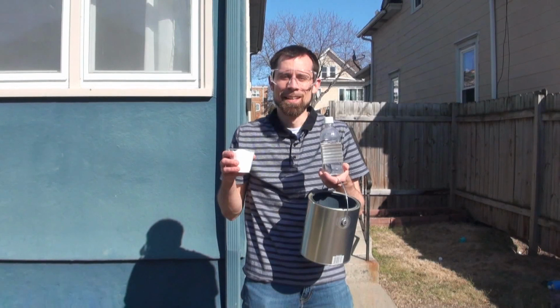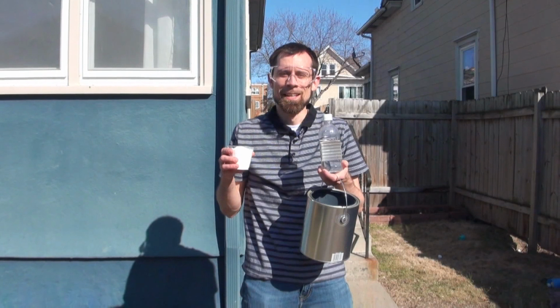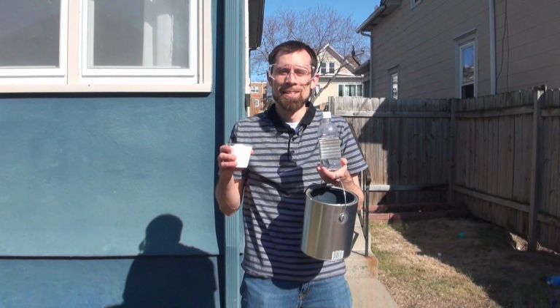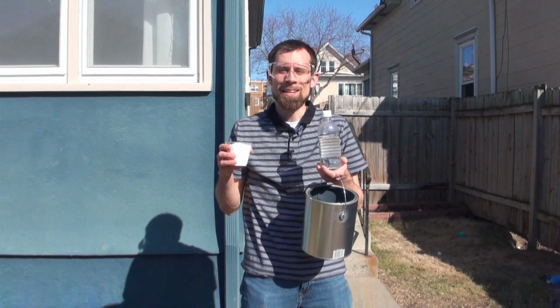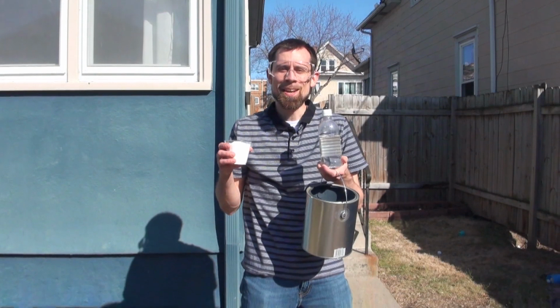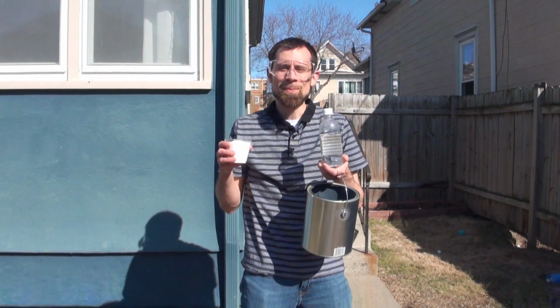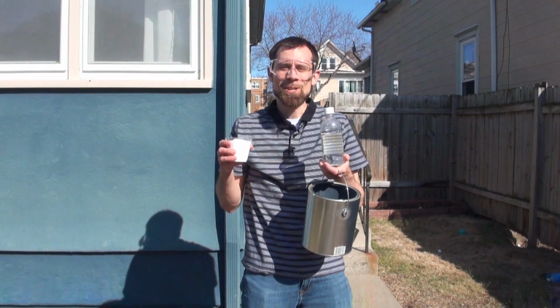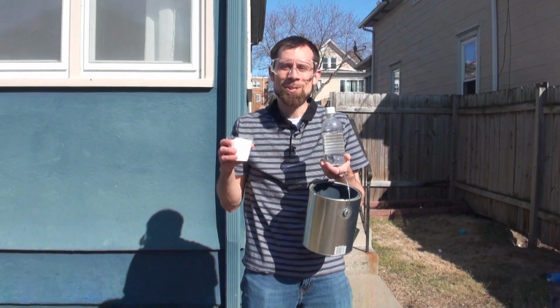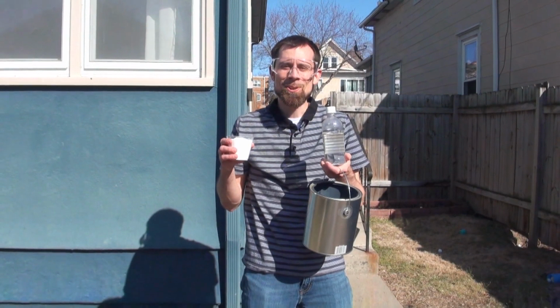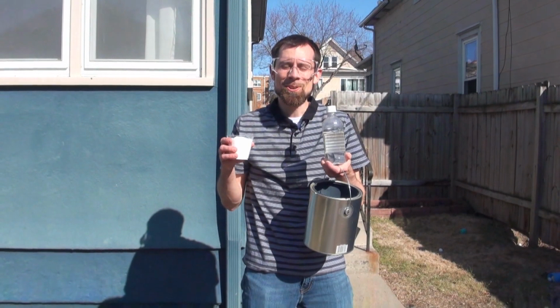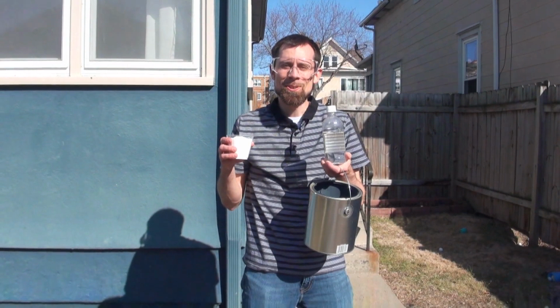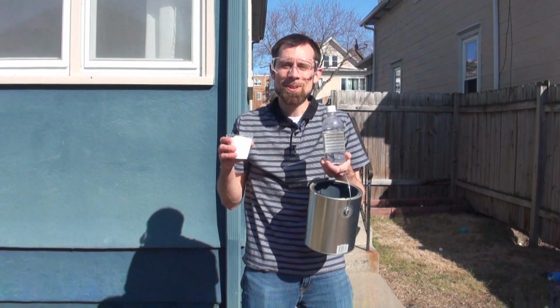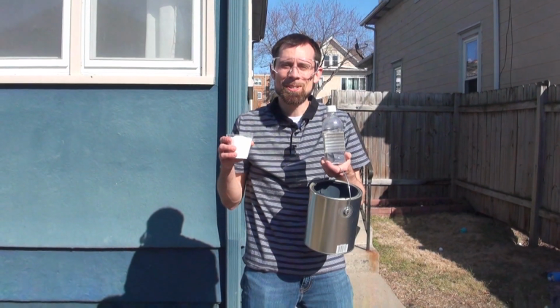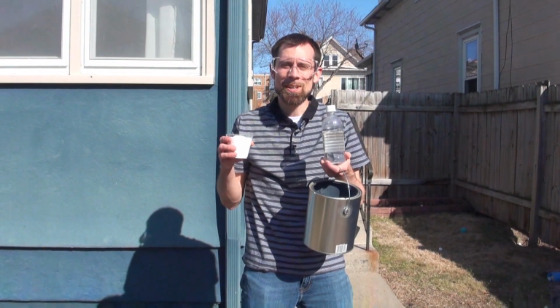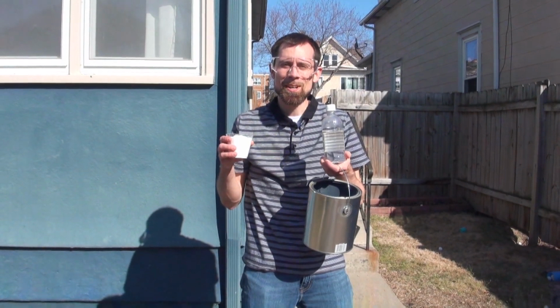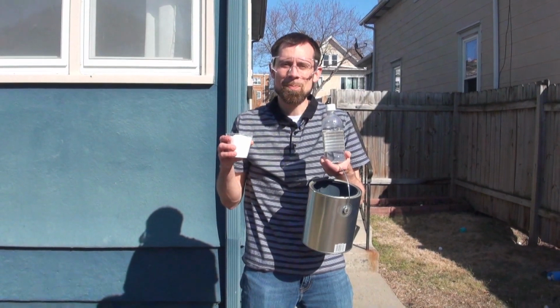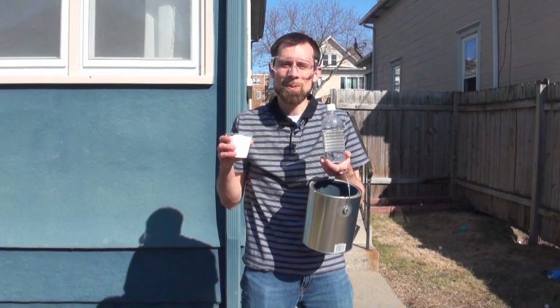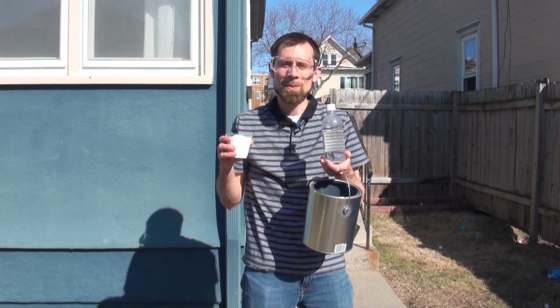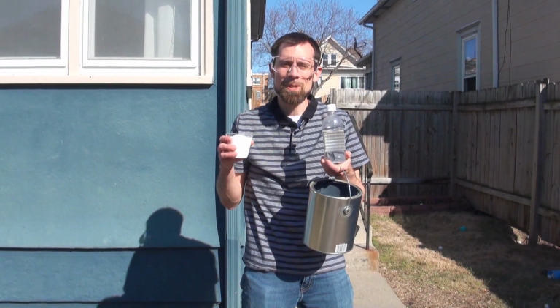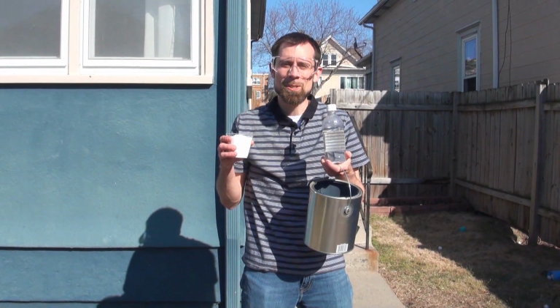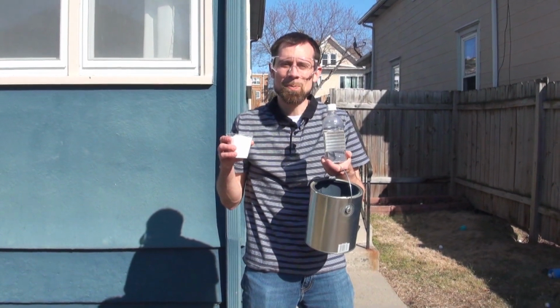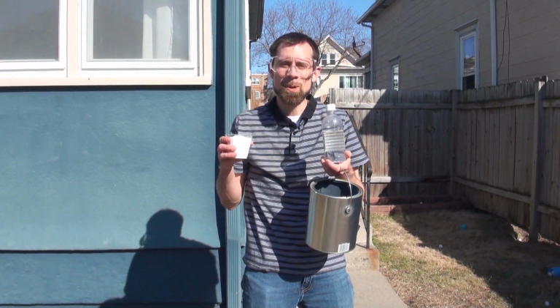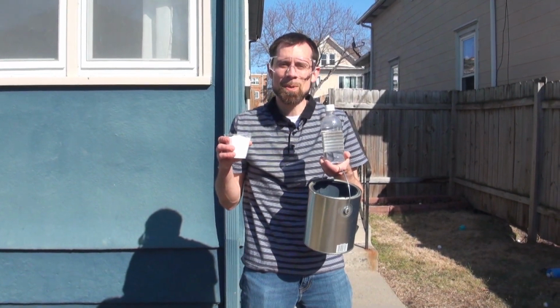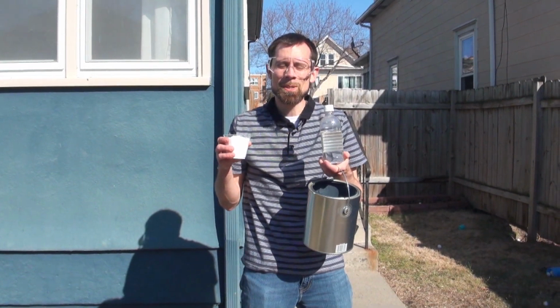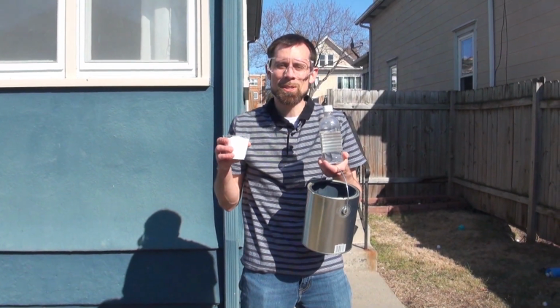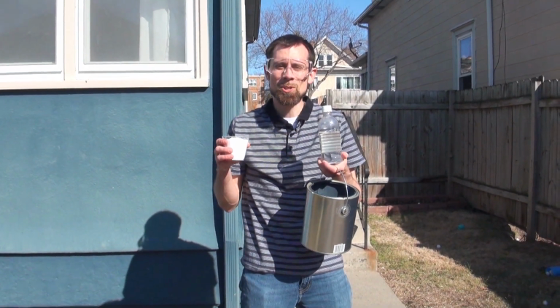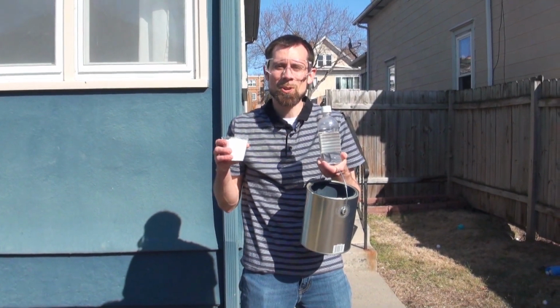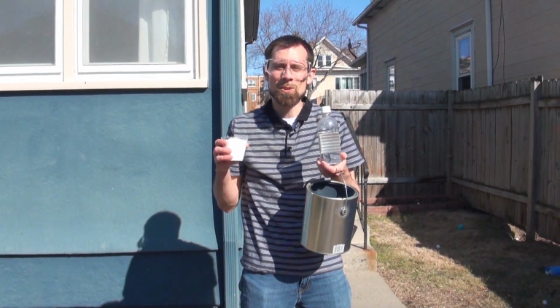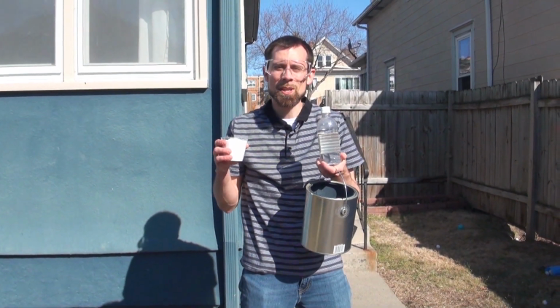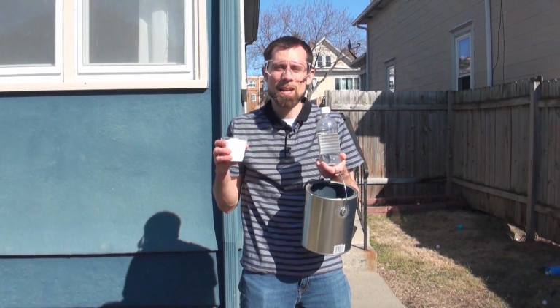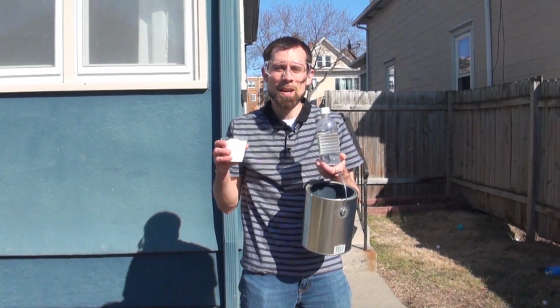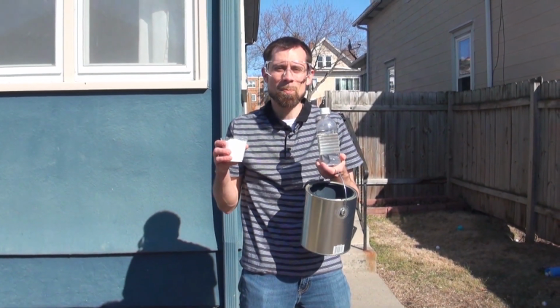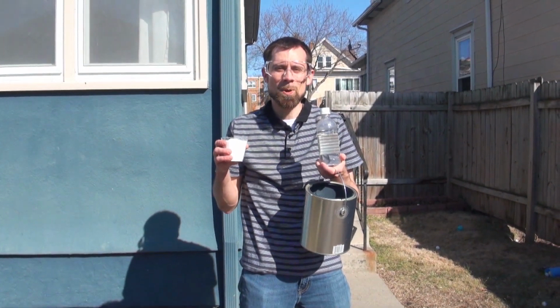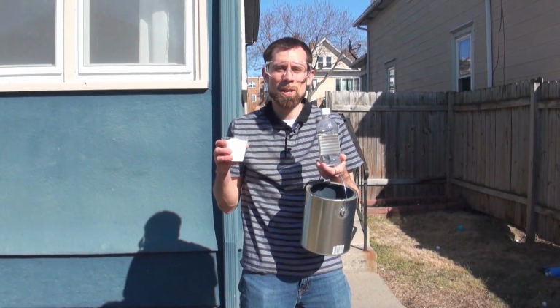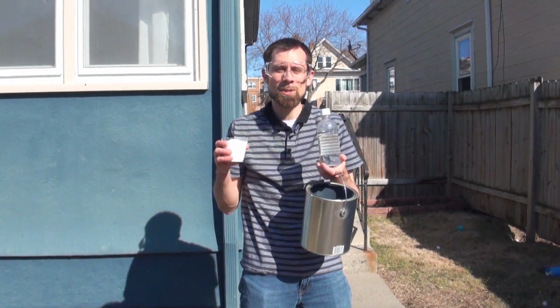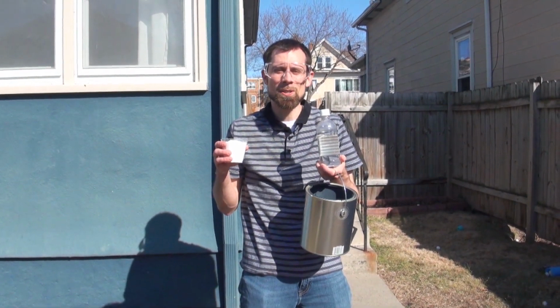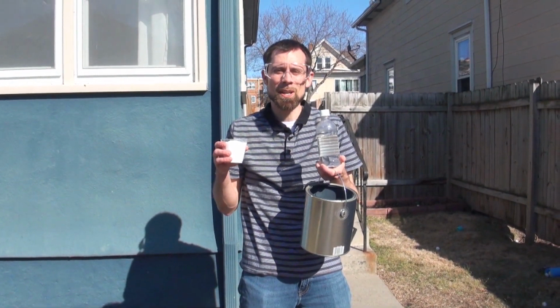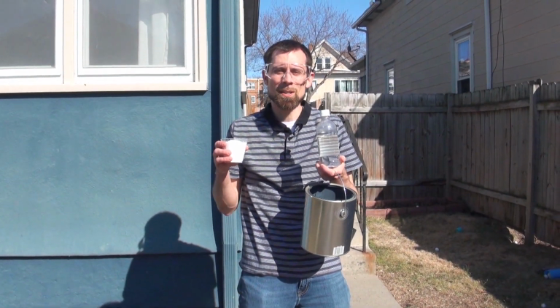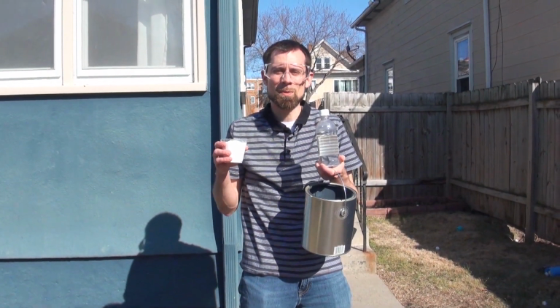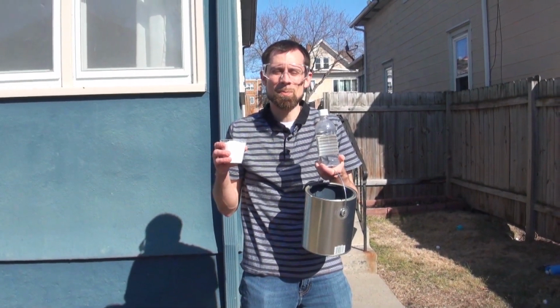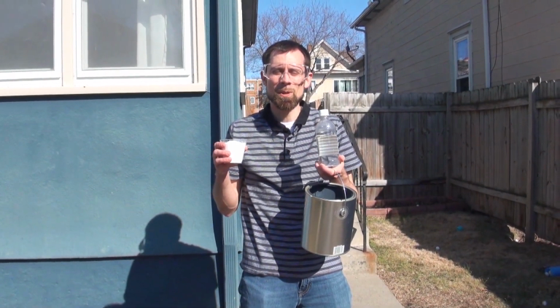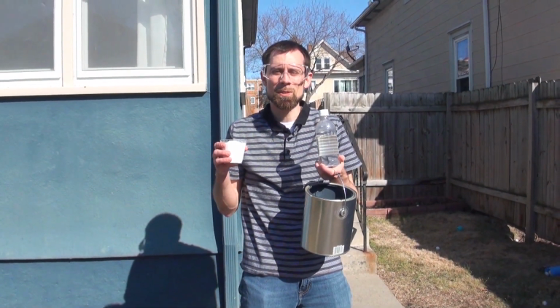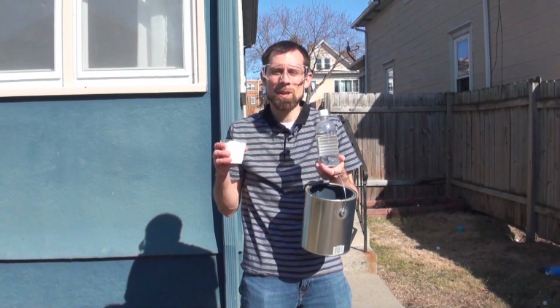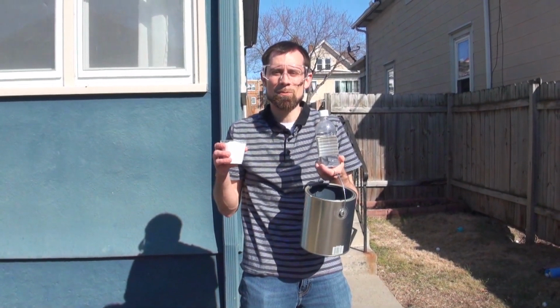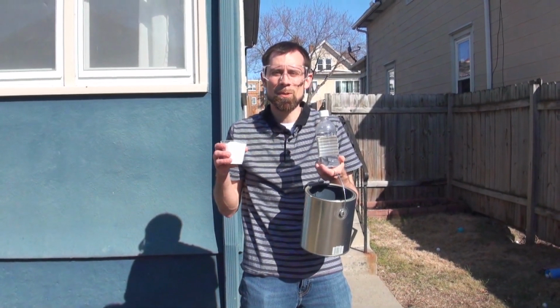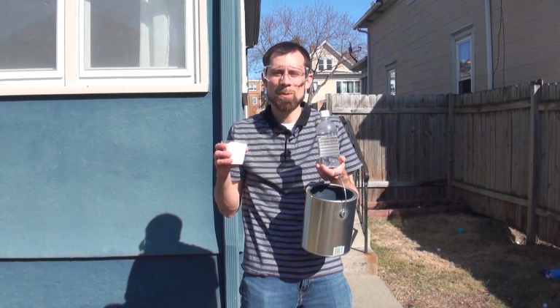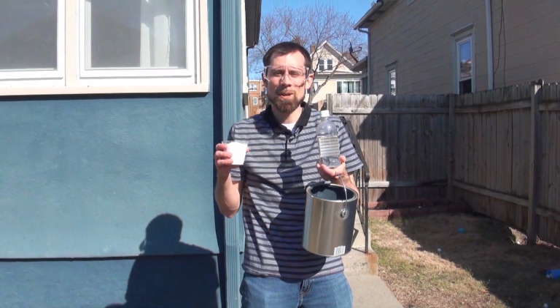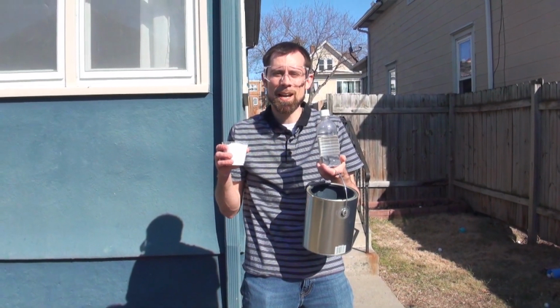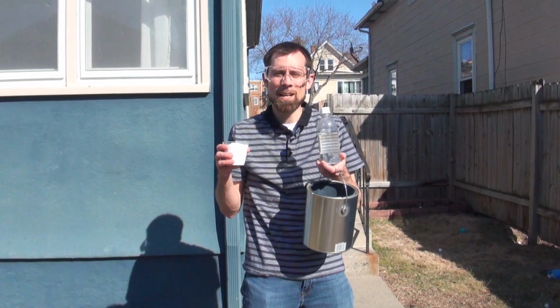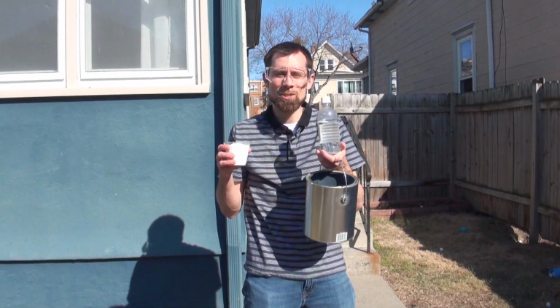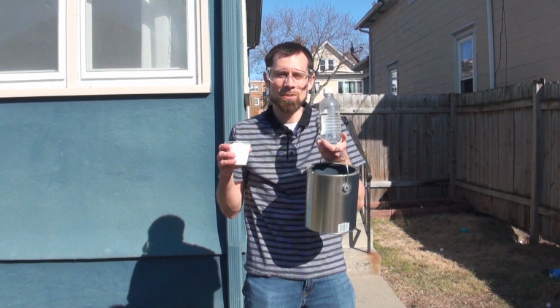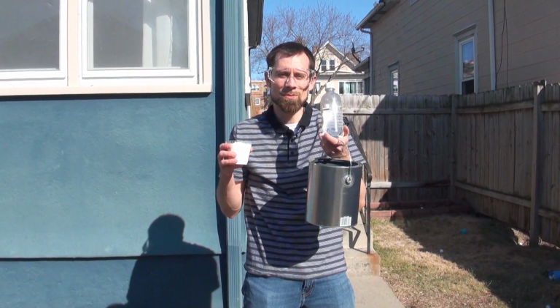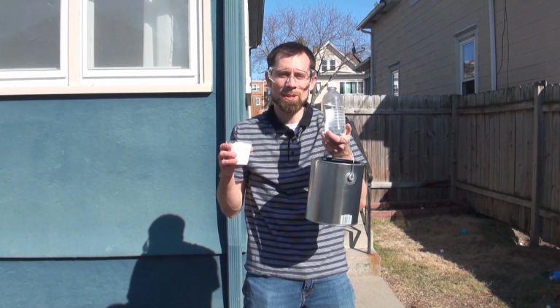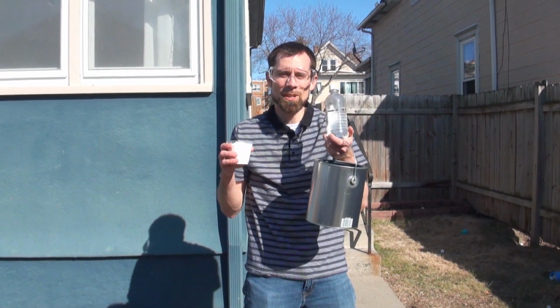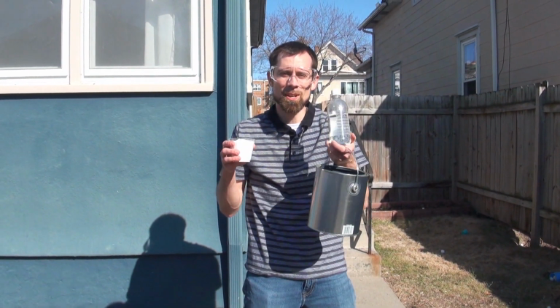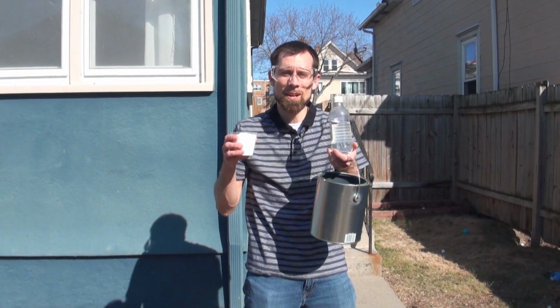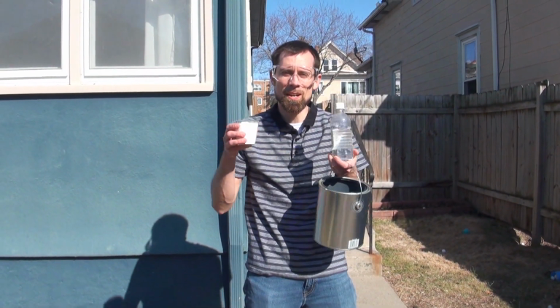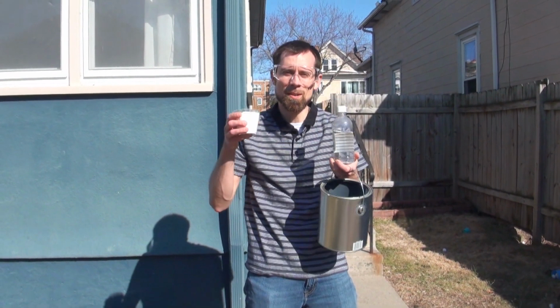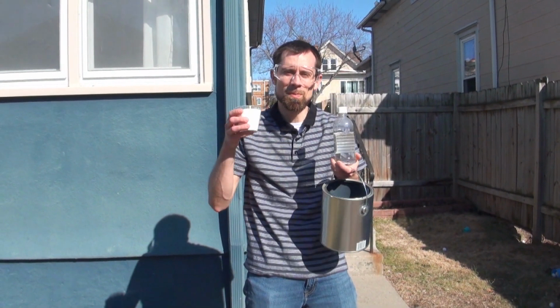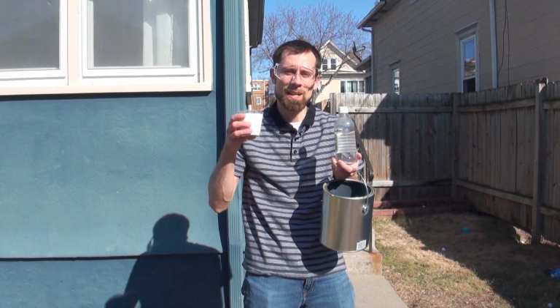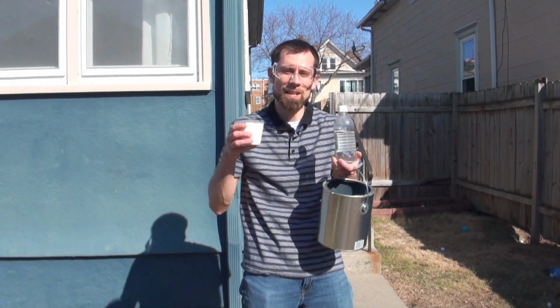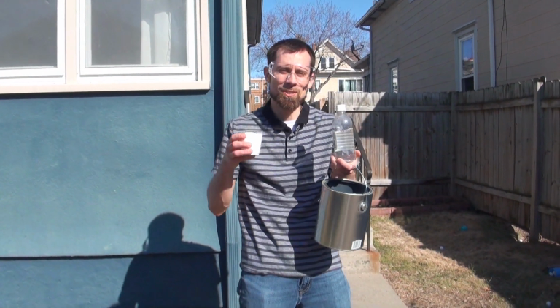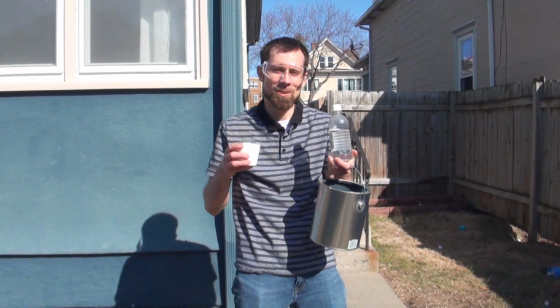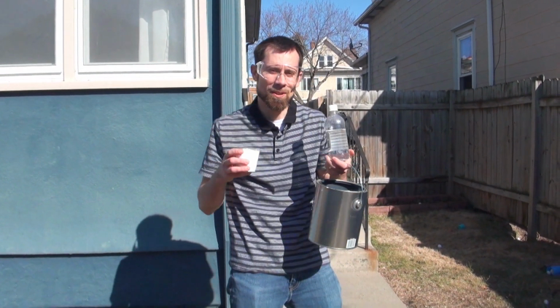Today I'm going to show you a couple of experiments to demonstrate the kind of pressure that can be built up from the reaction of vinegar and baking soda.